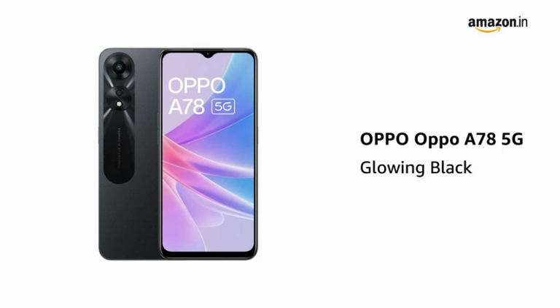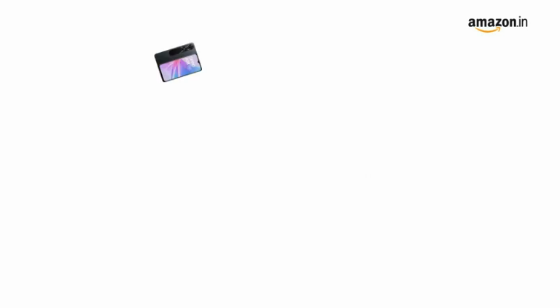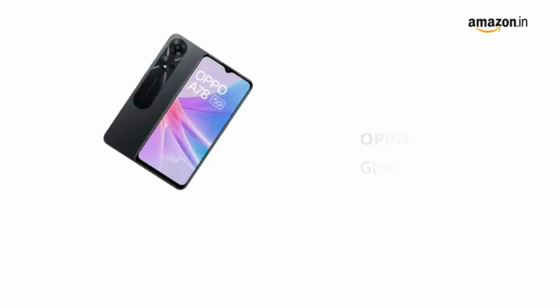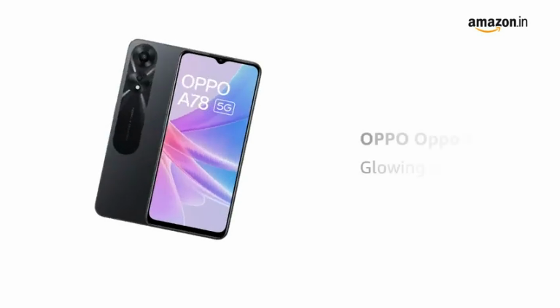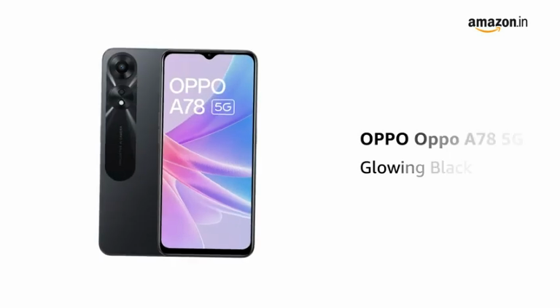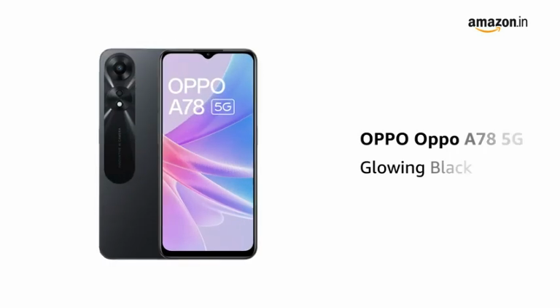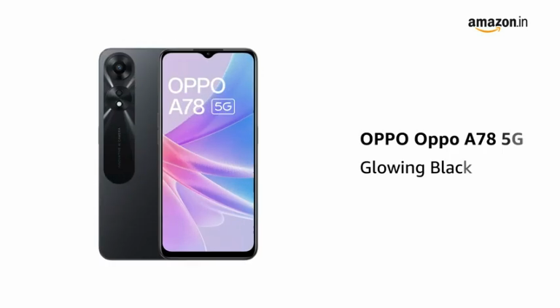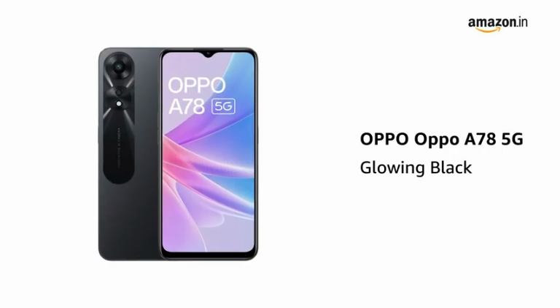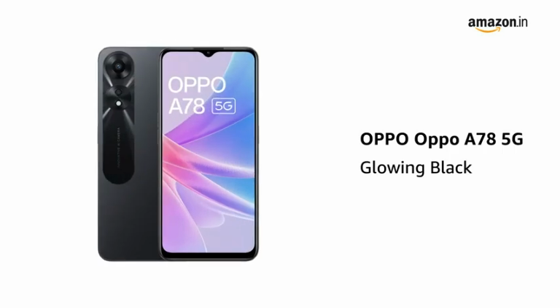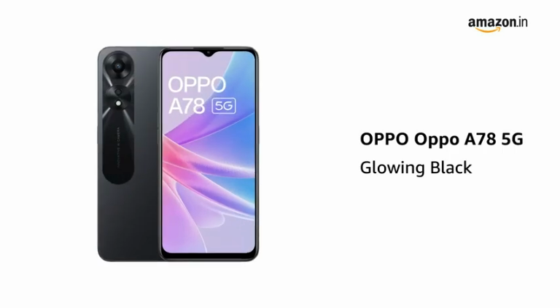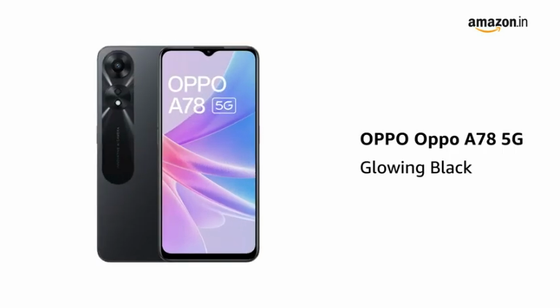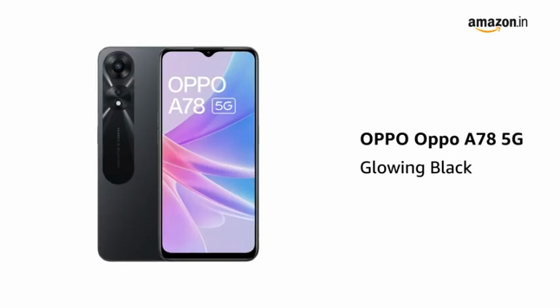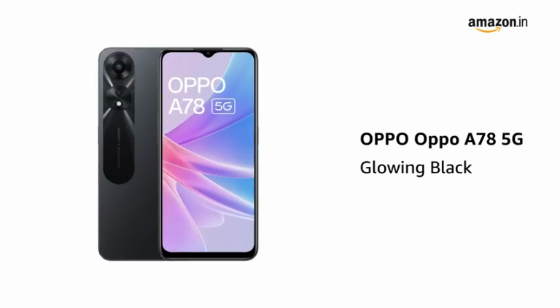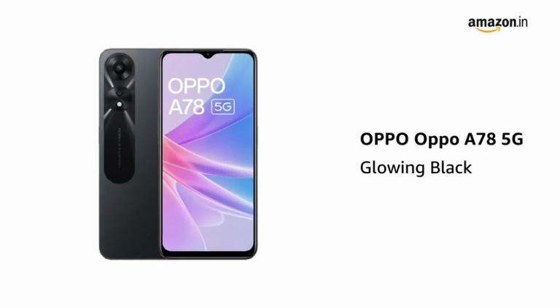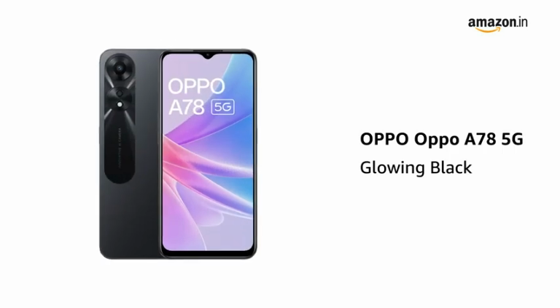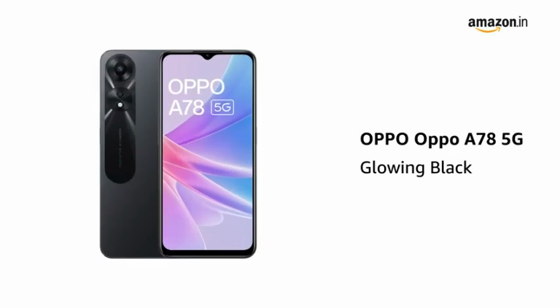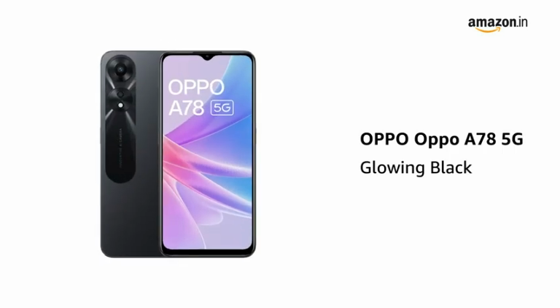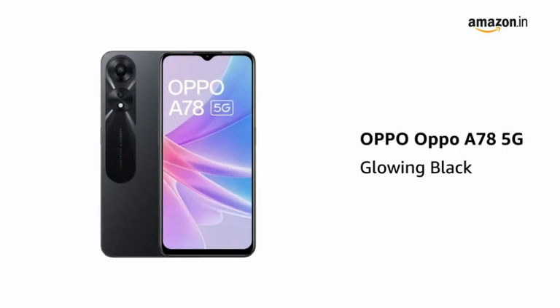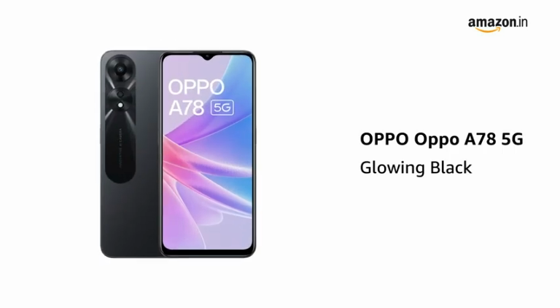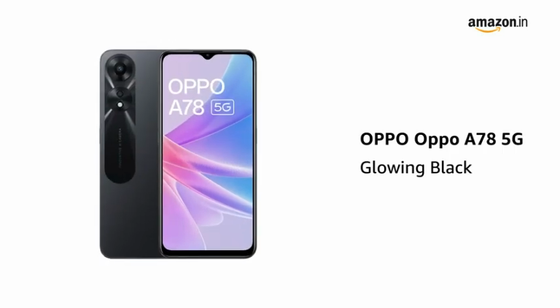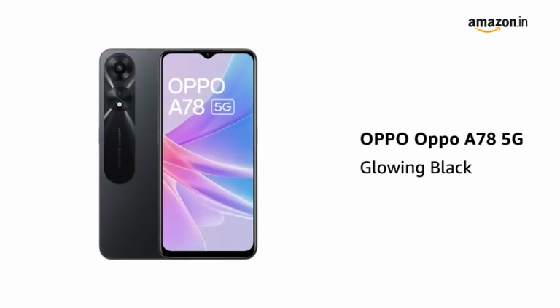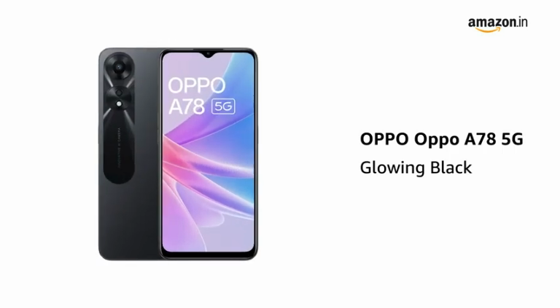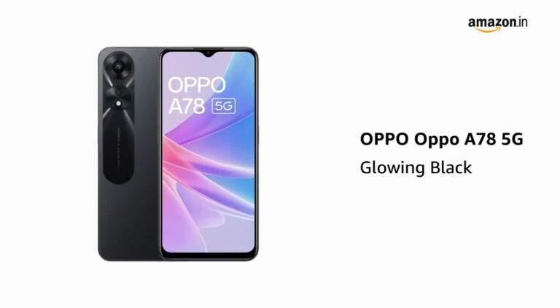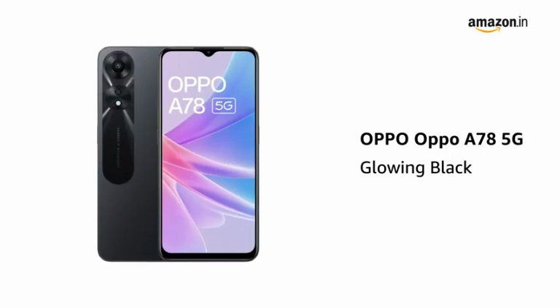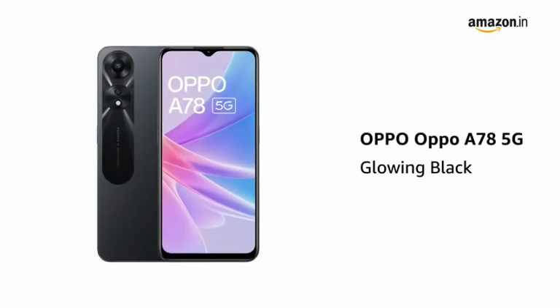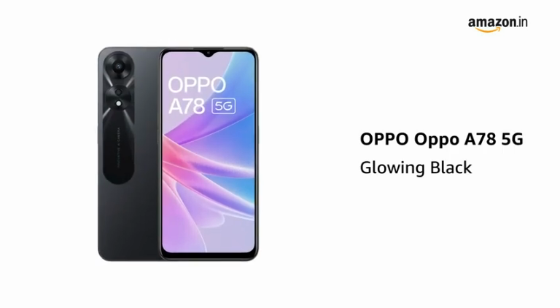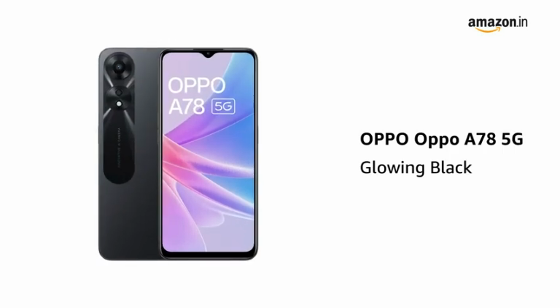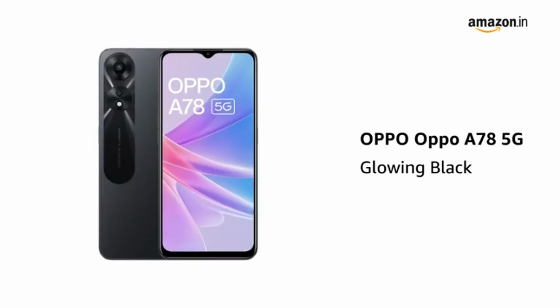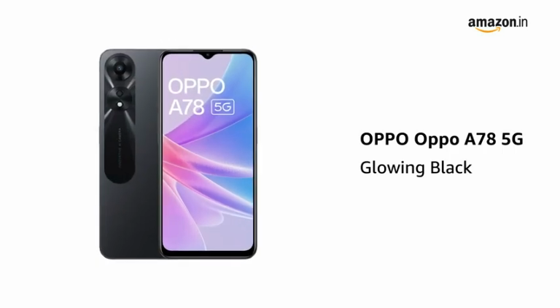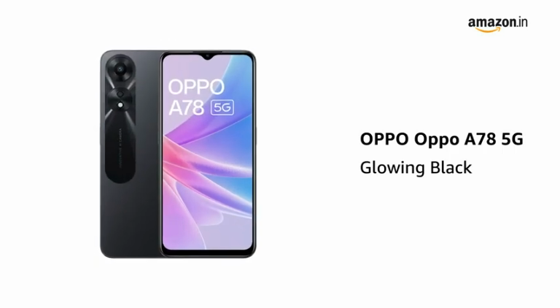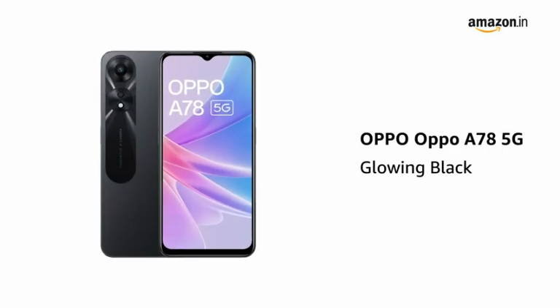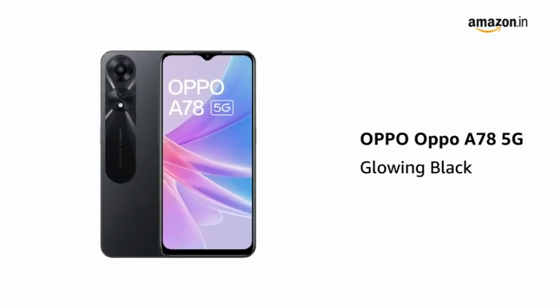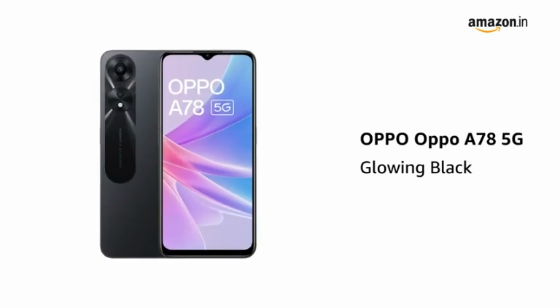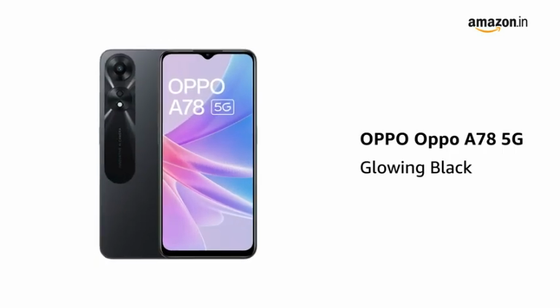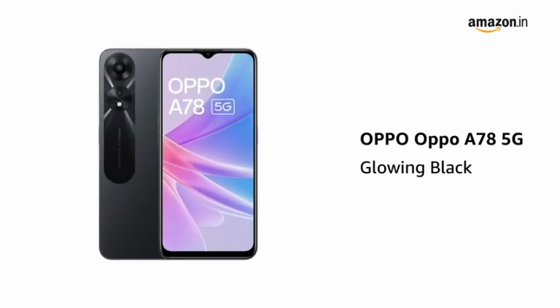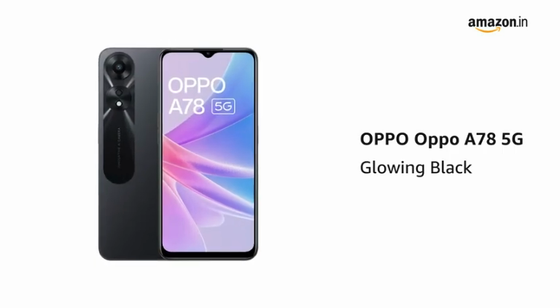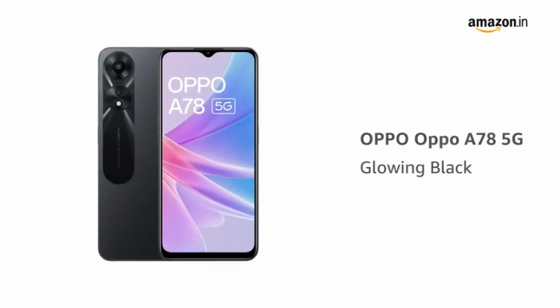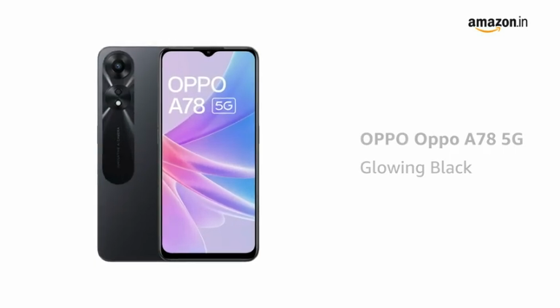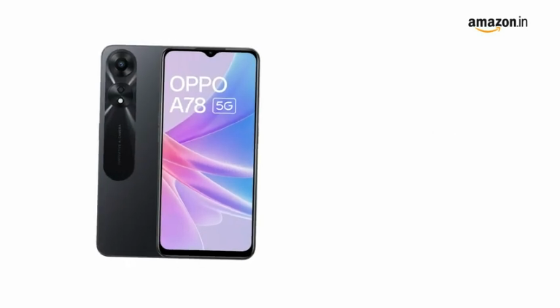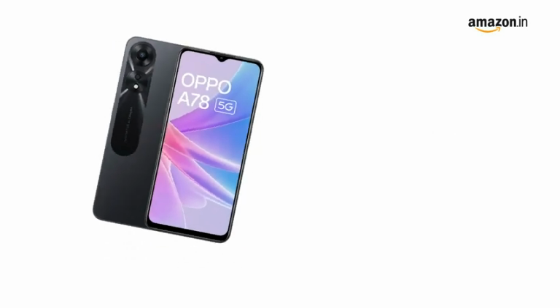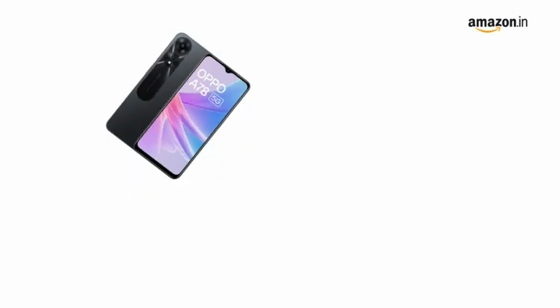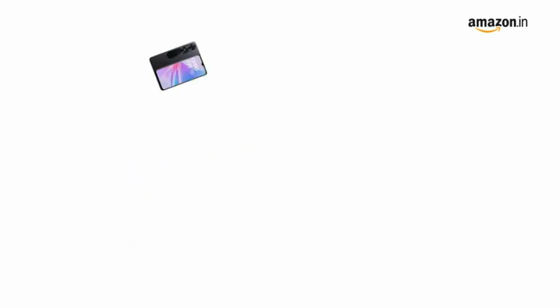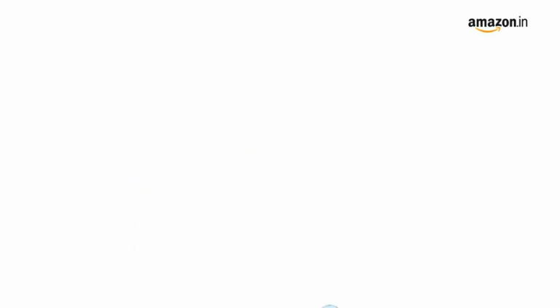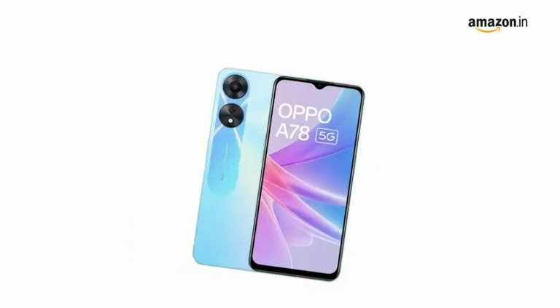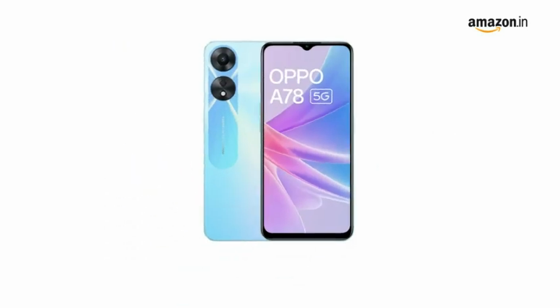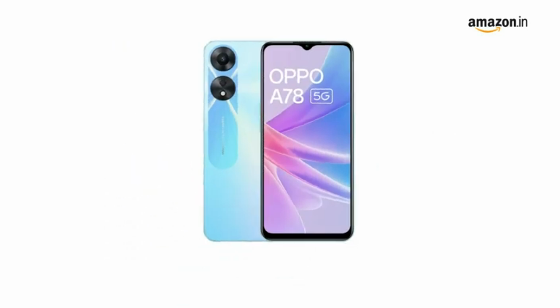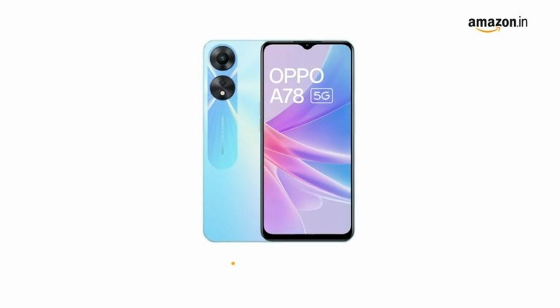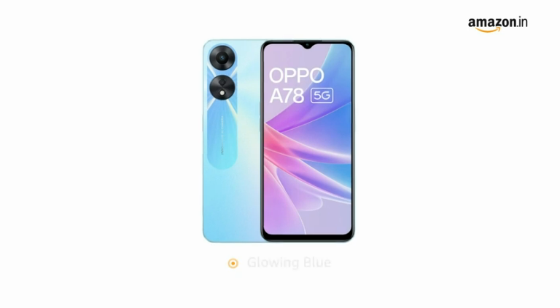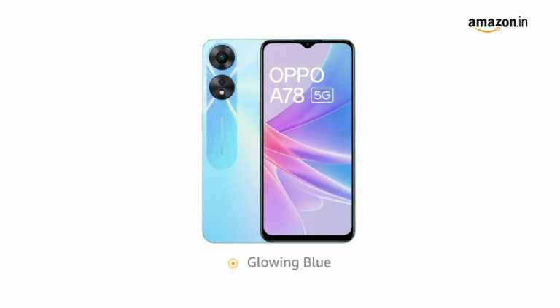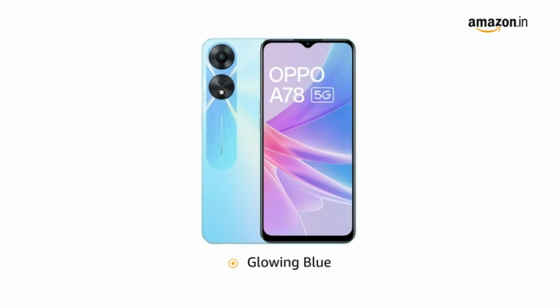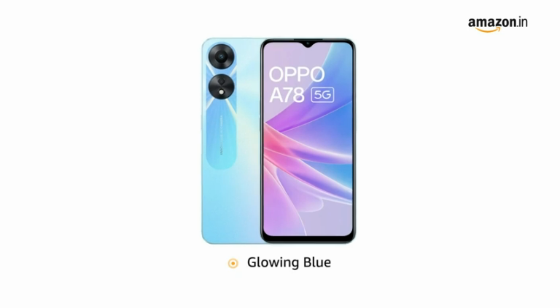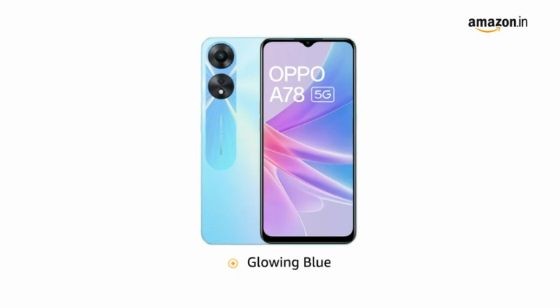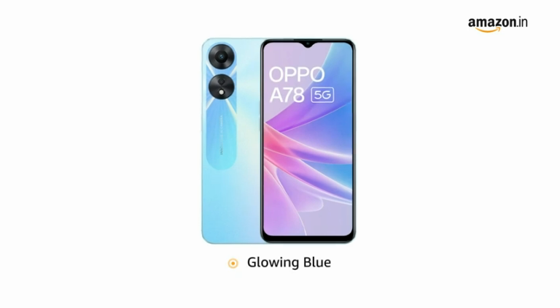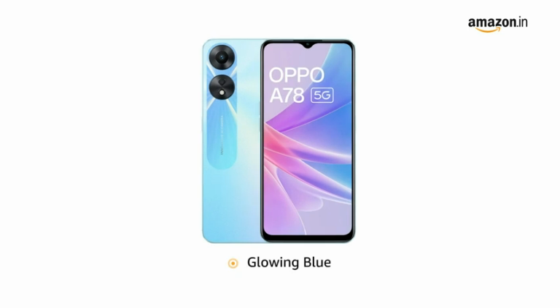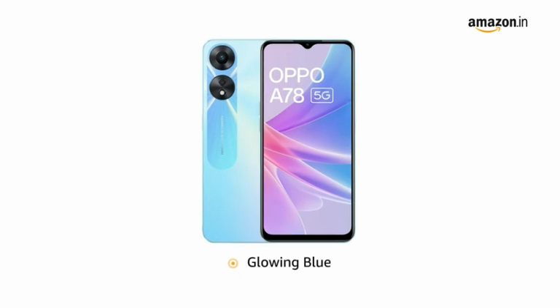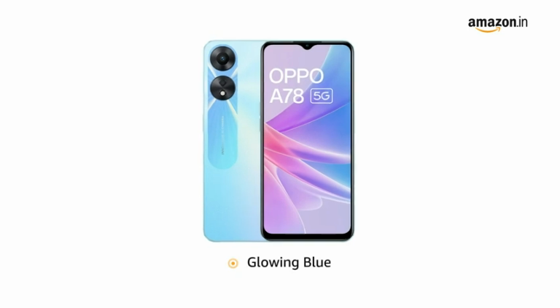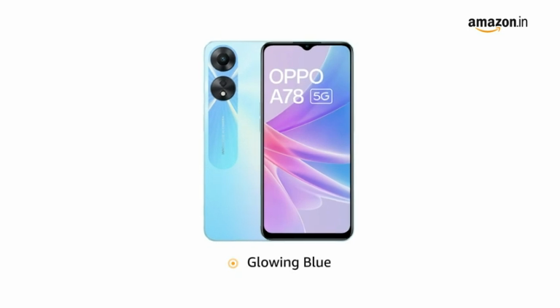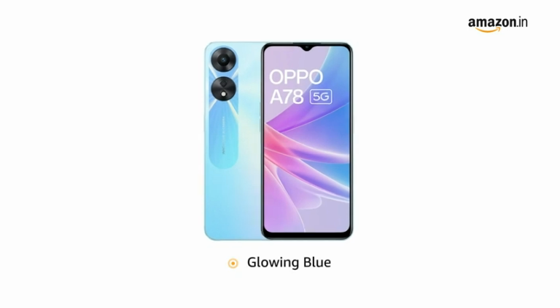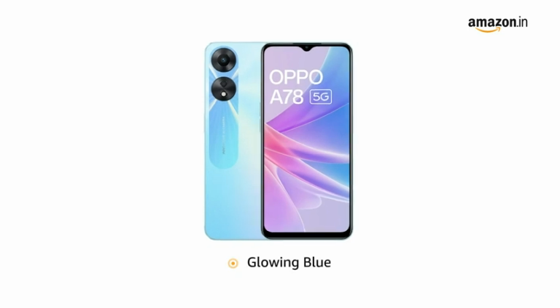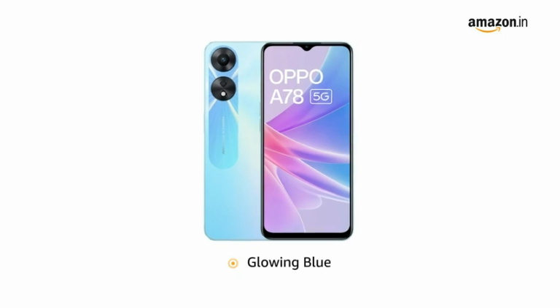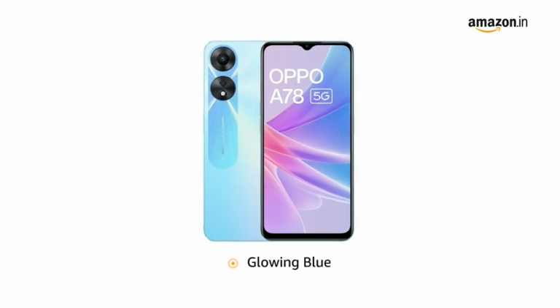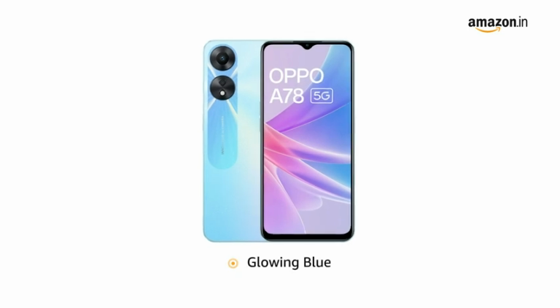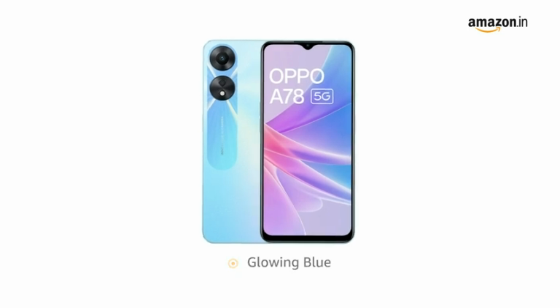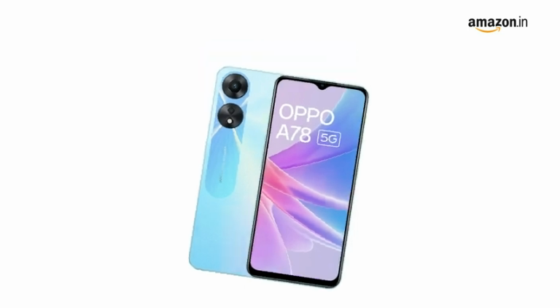Presenting the OPPO A78 5G in the color glowing black. It is also available in glowing blue color.